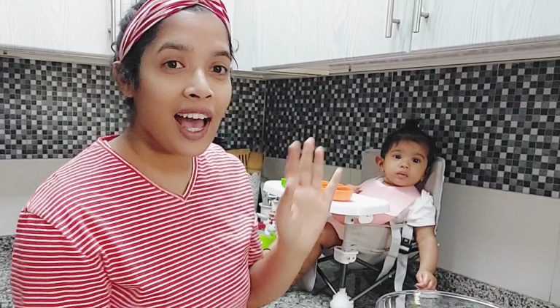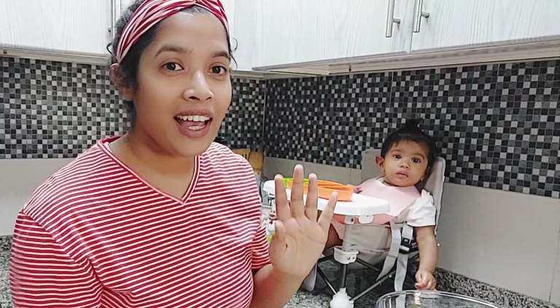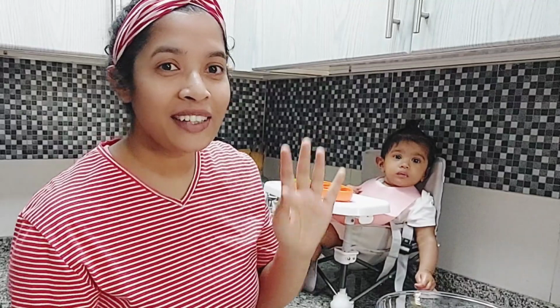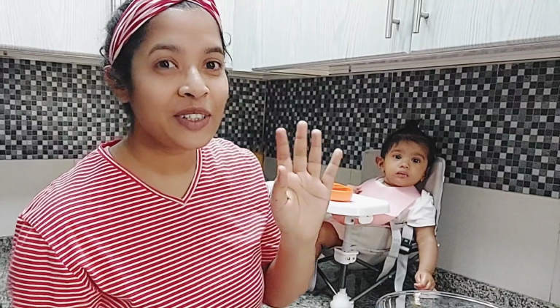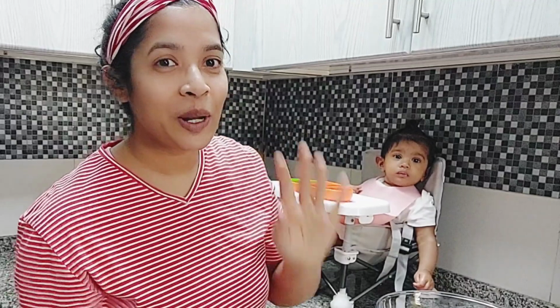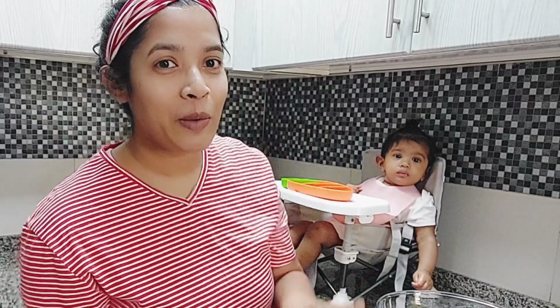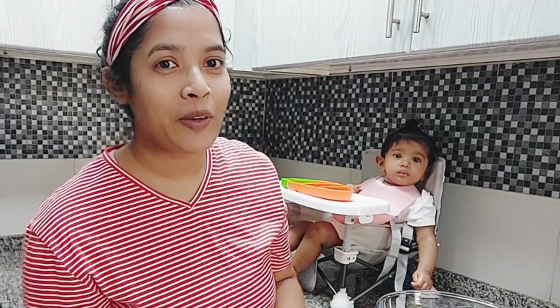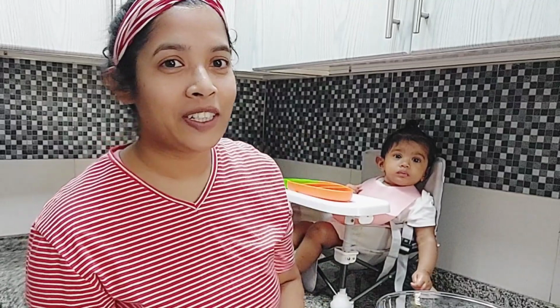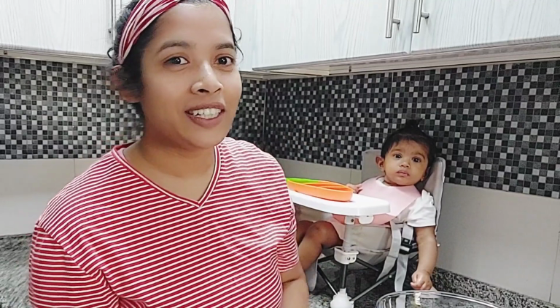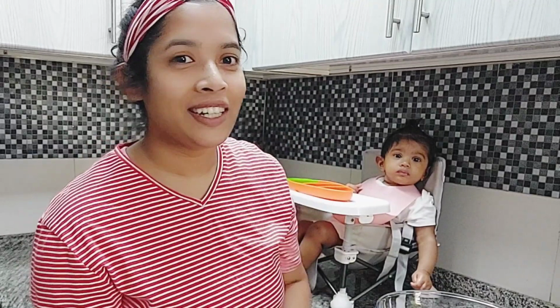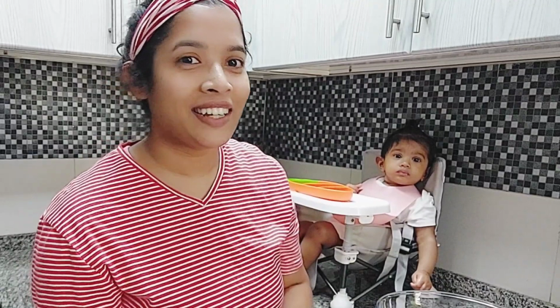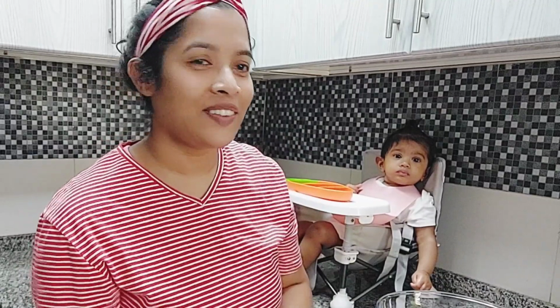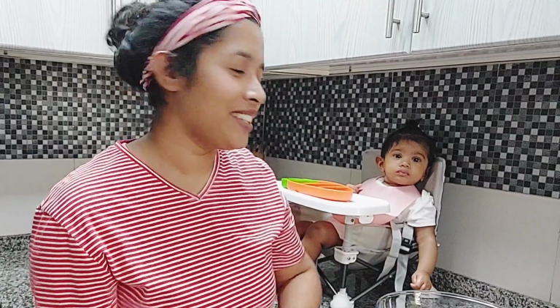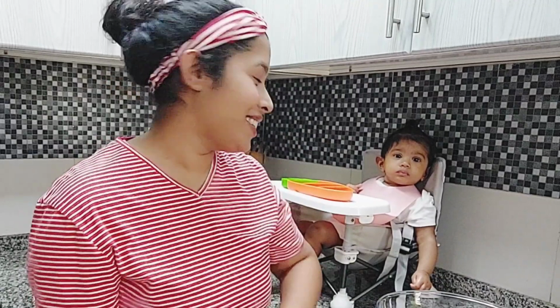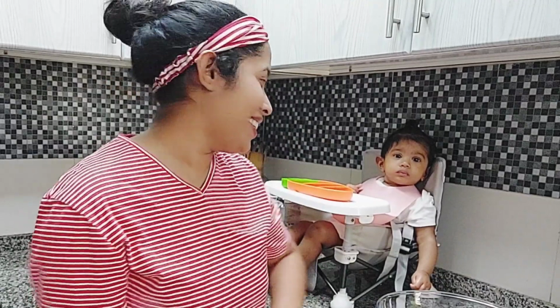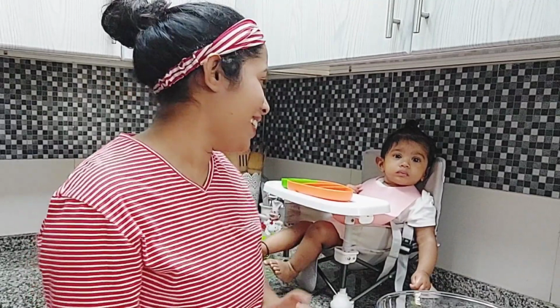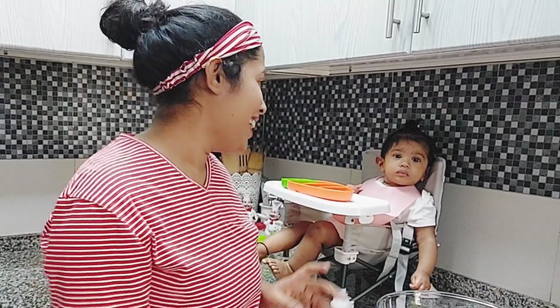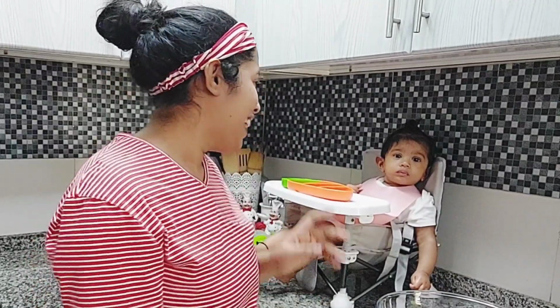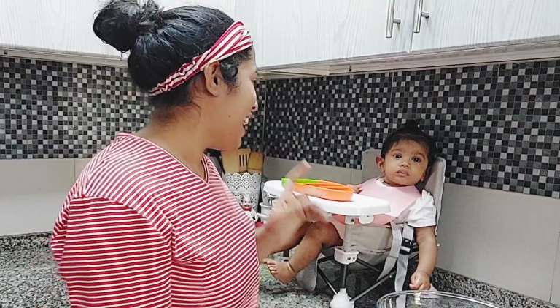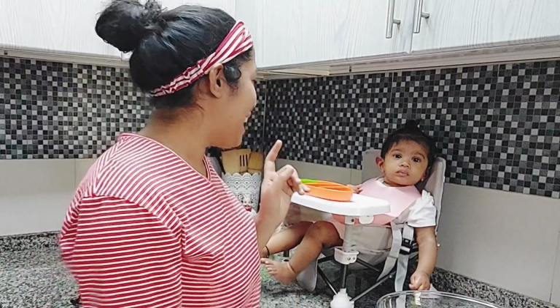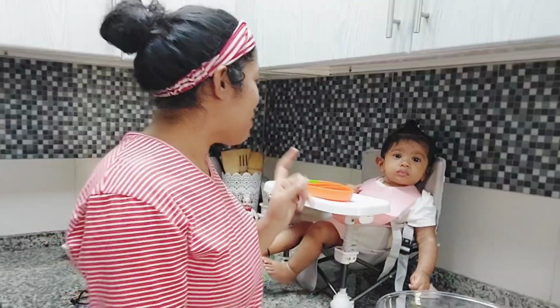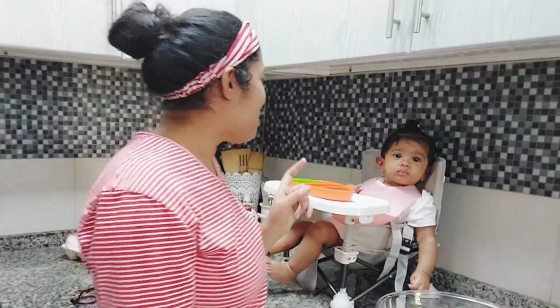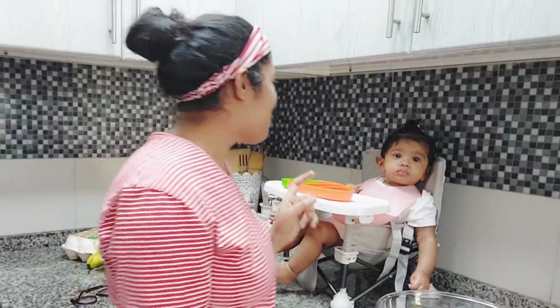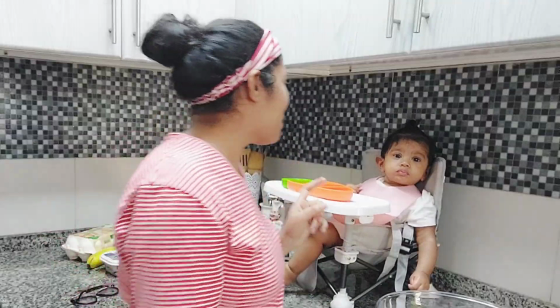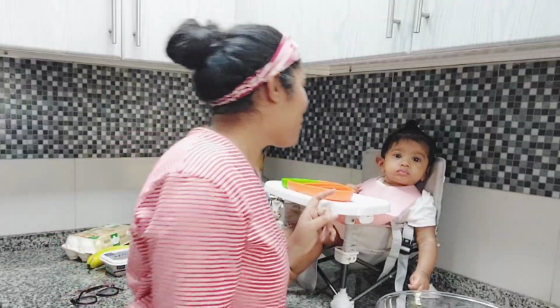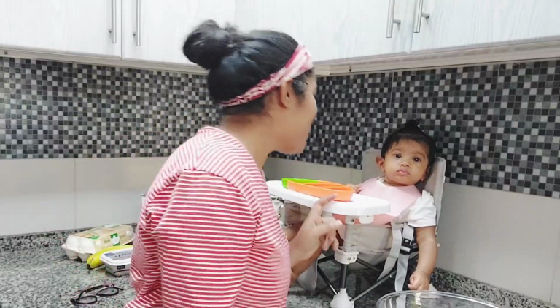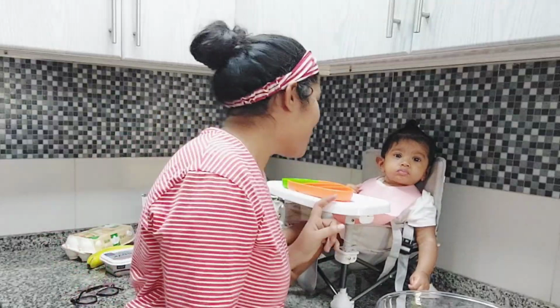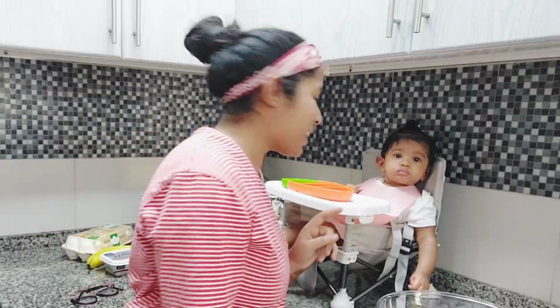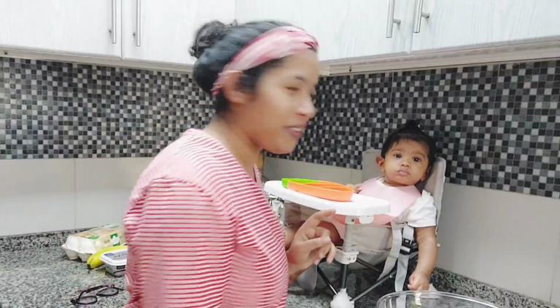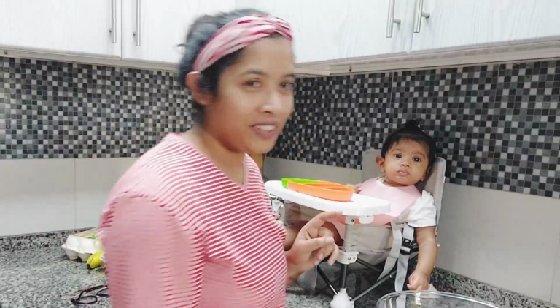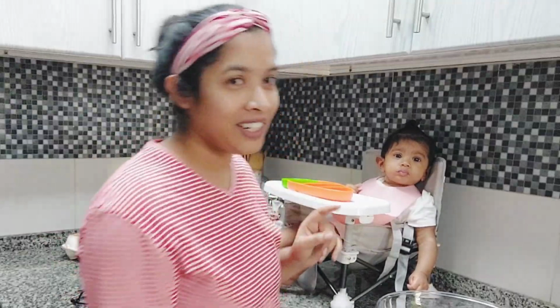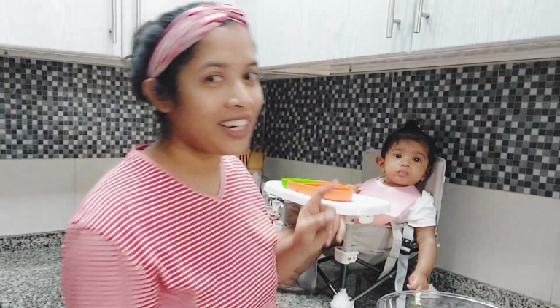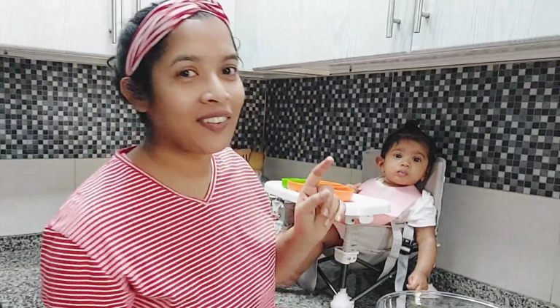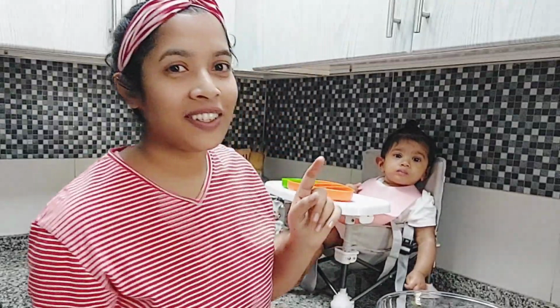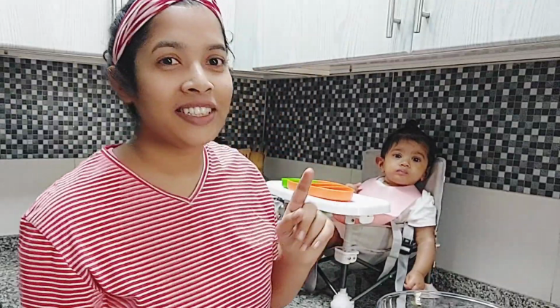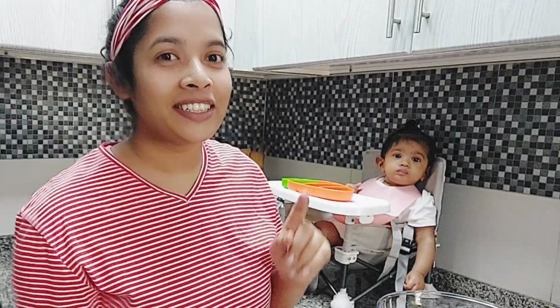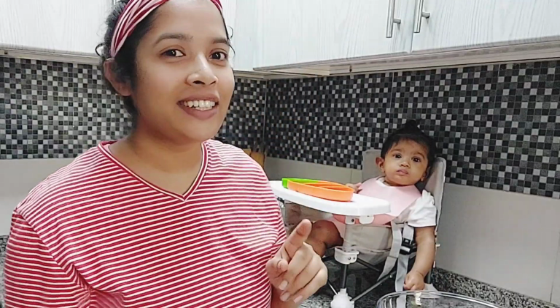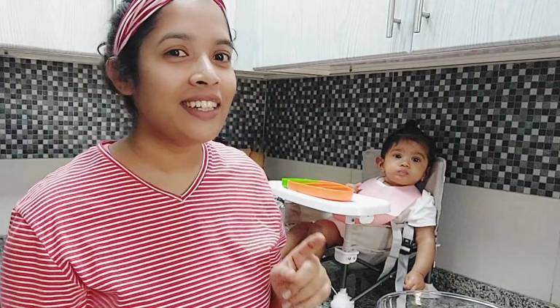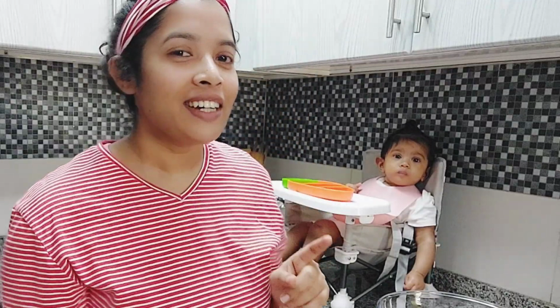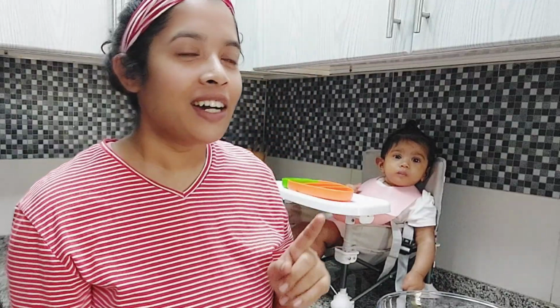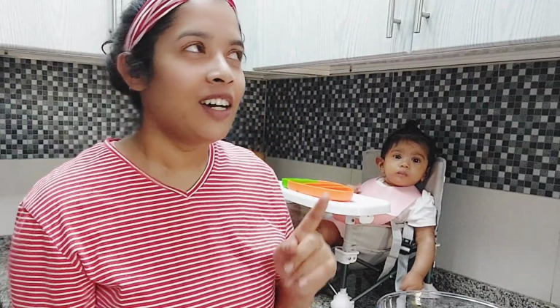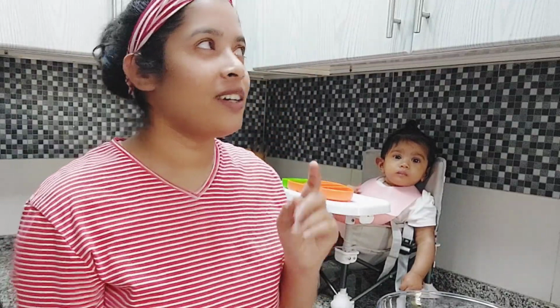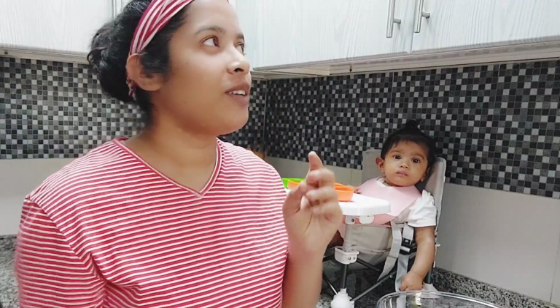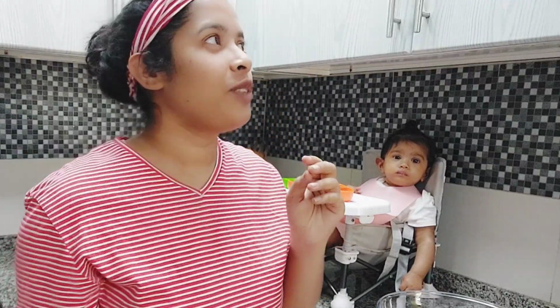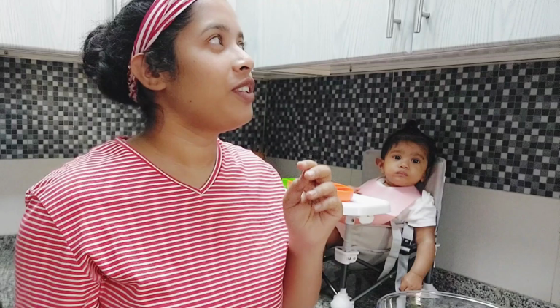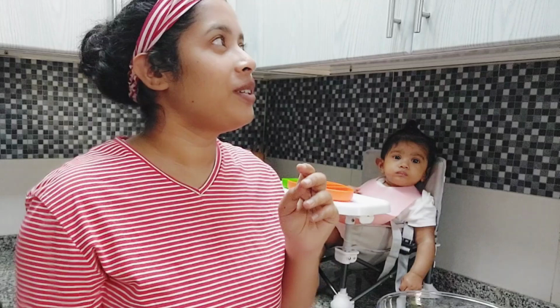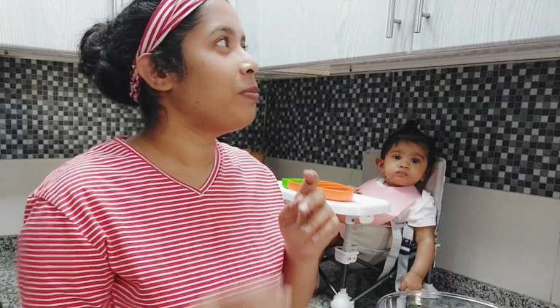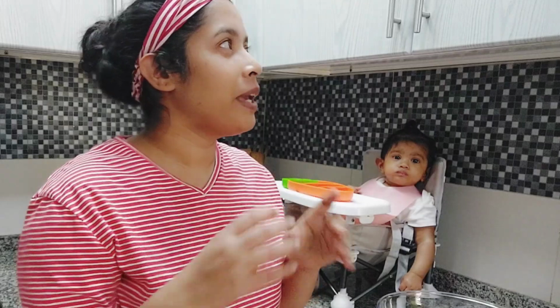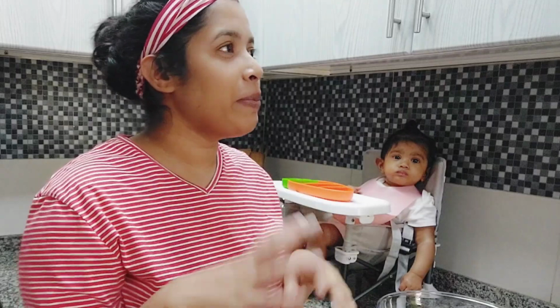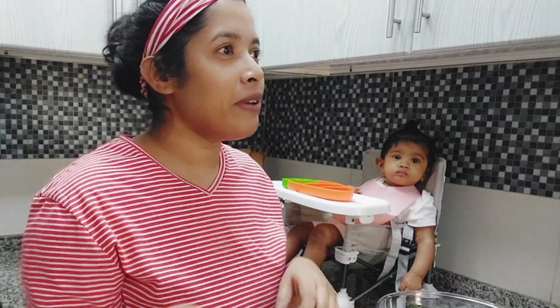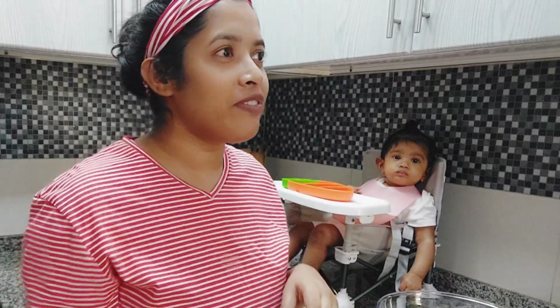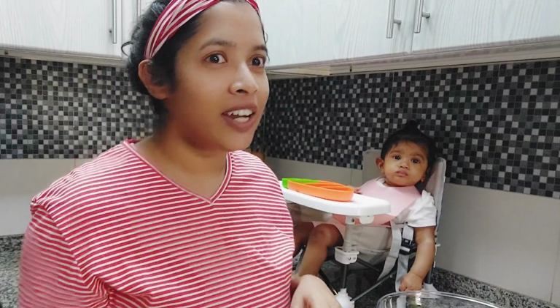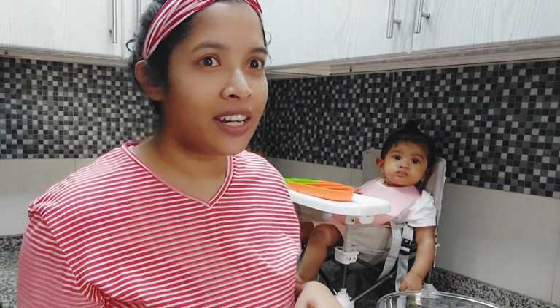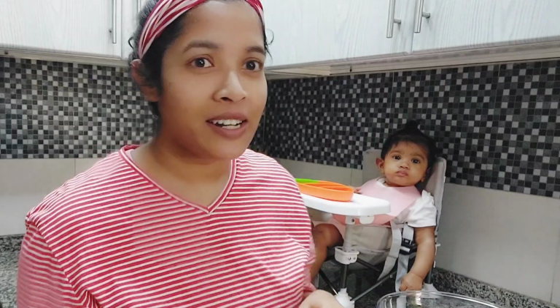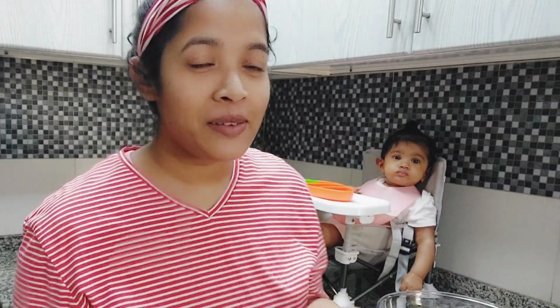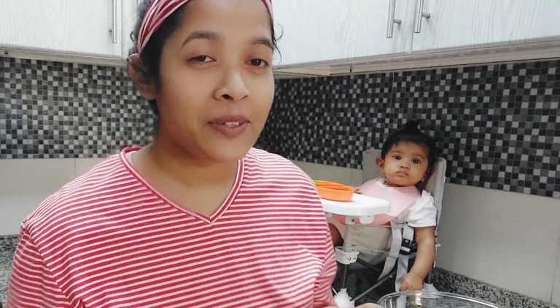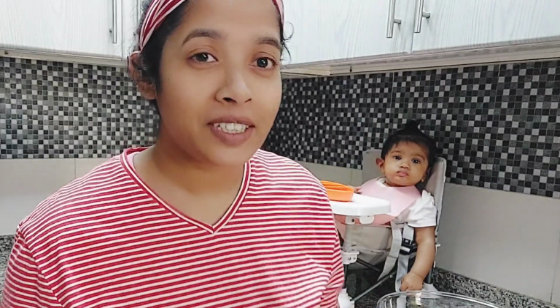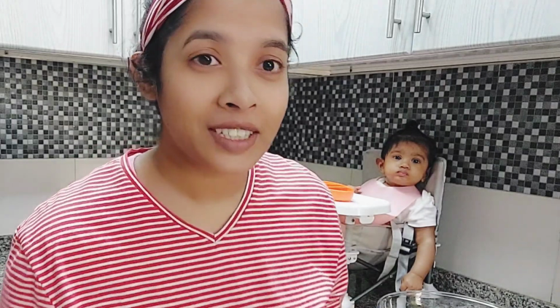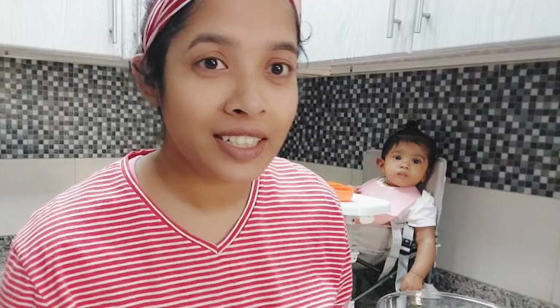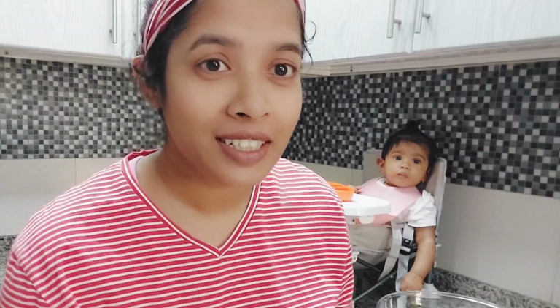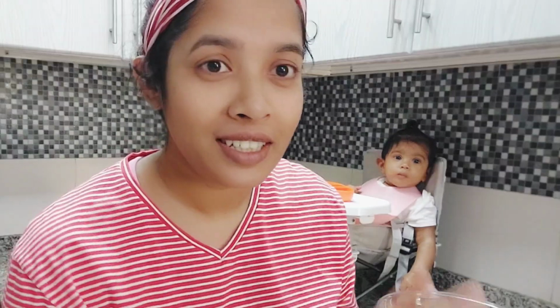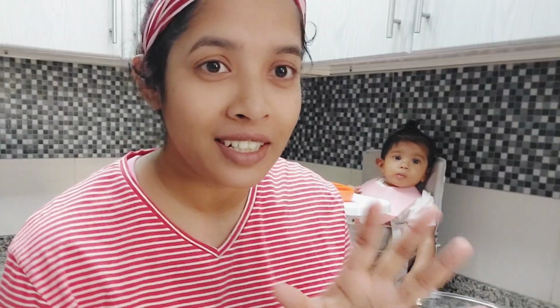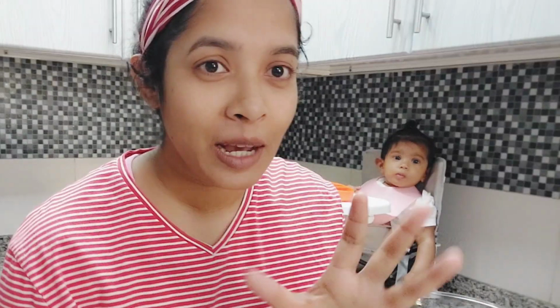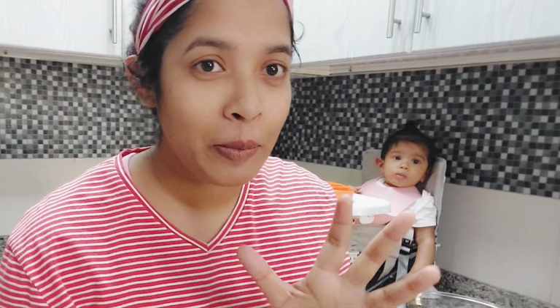Hi guys, we are here. What are we going to do? We are going to do a baby friendly cupcake.